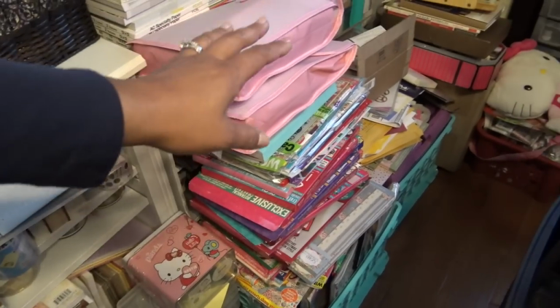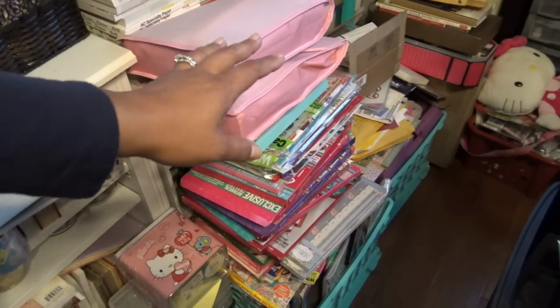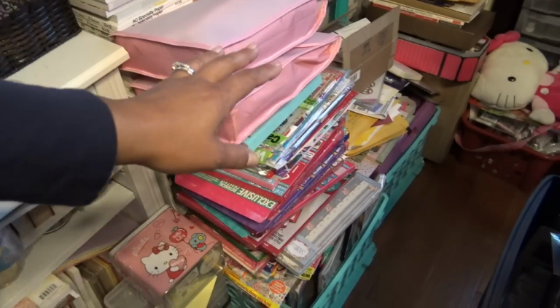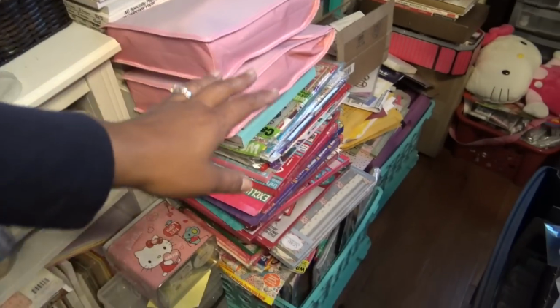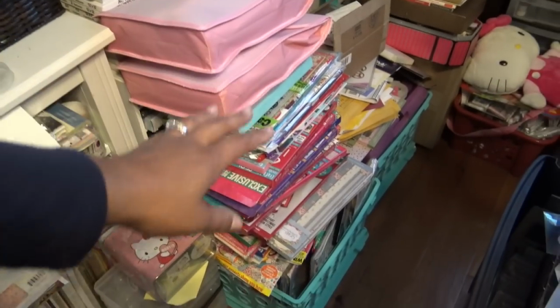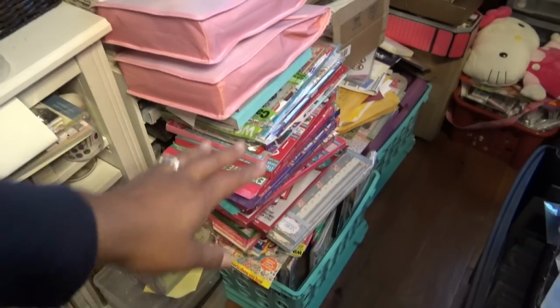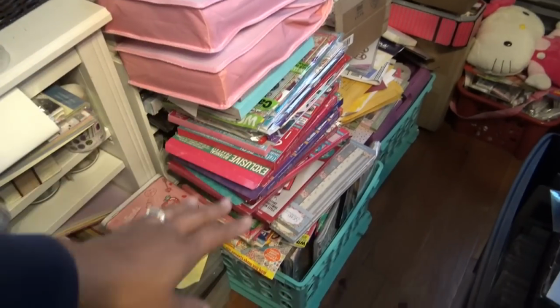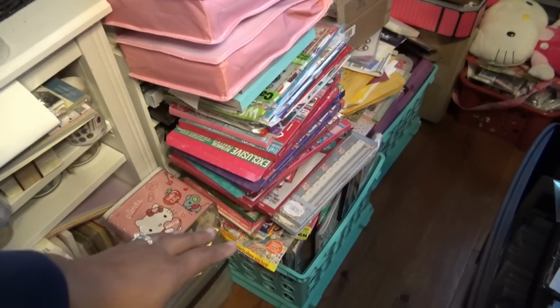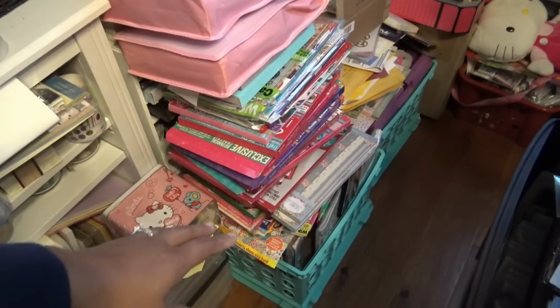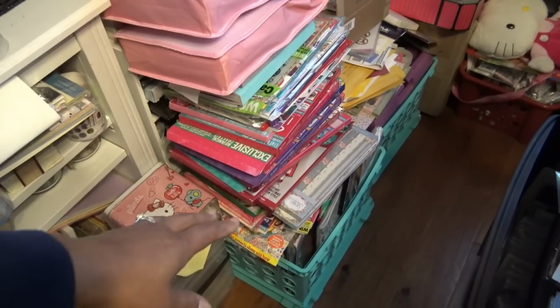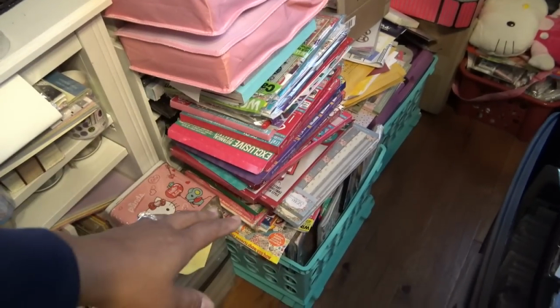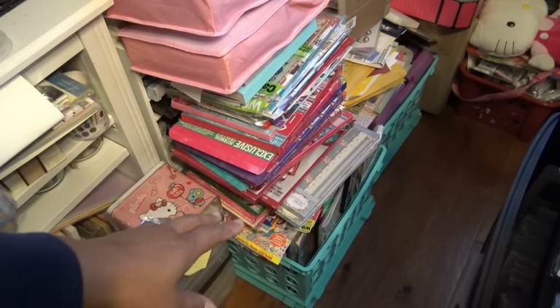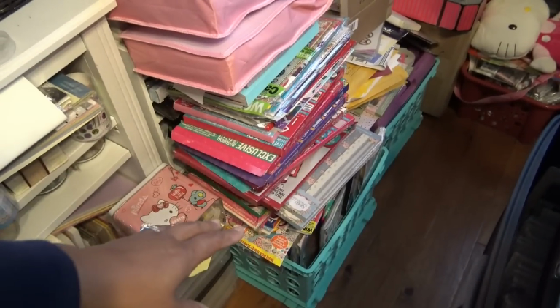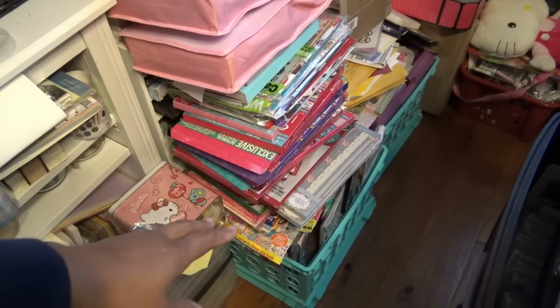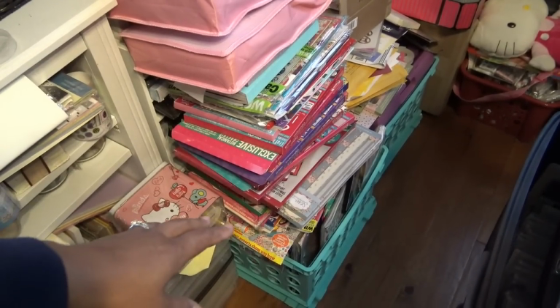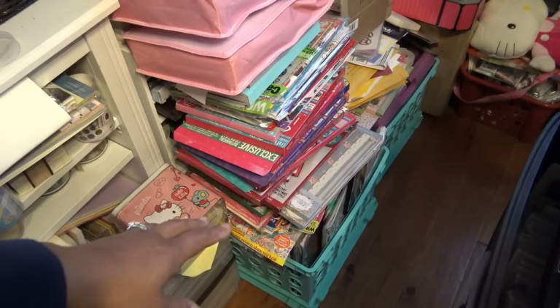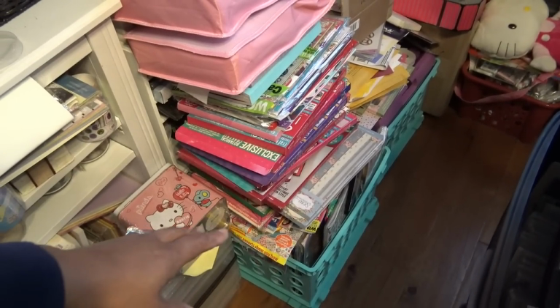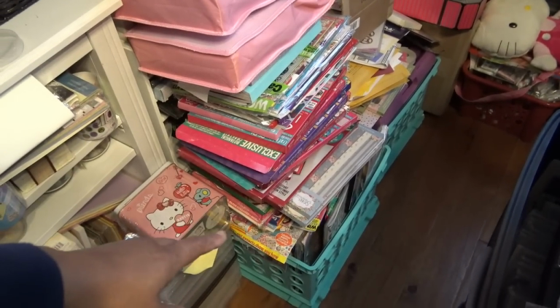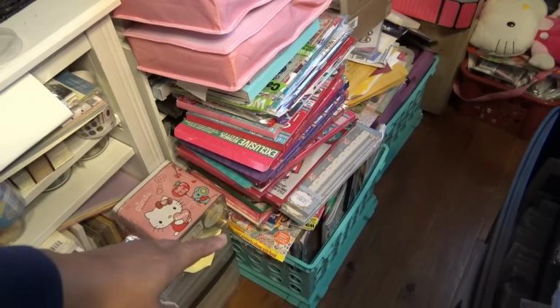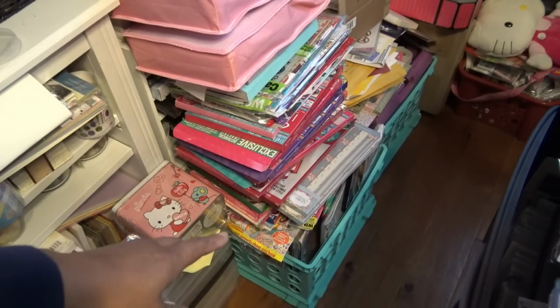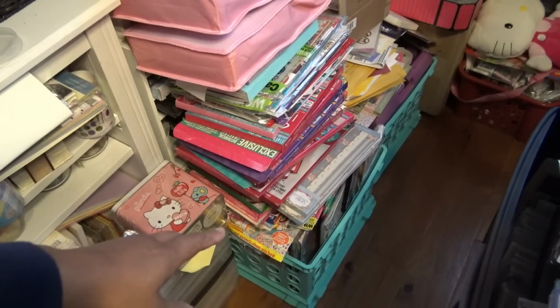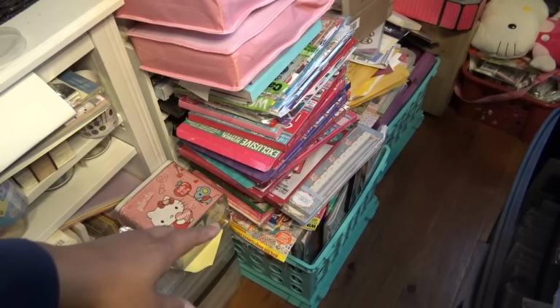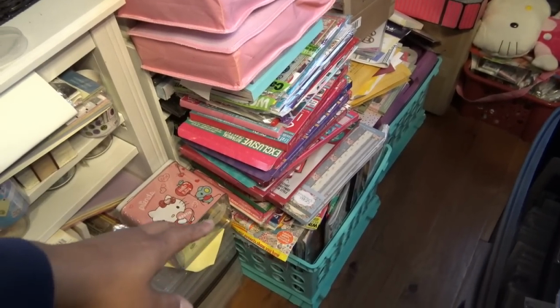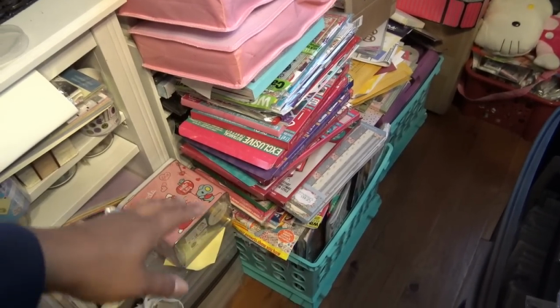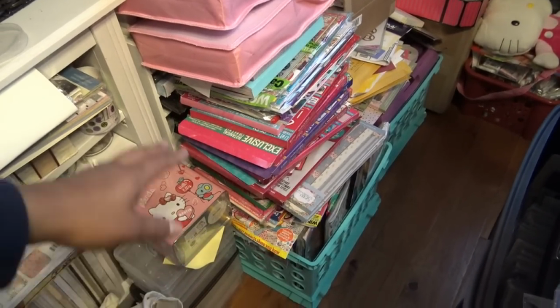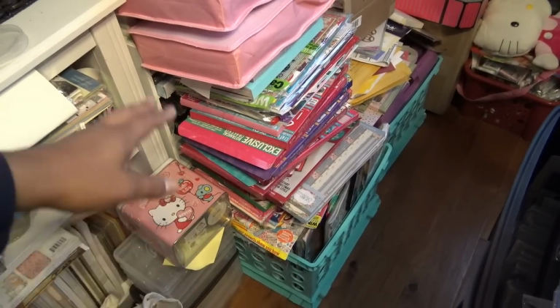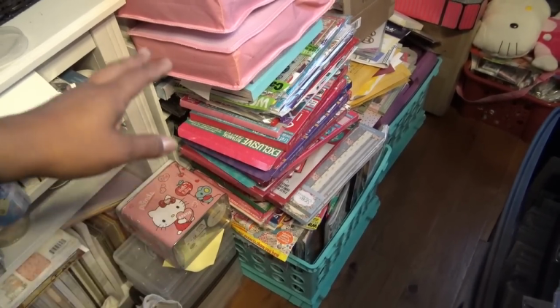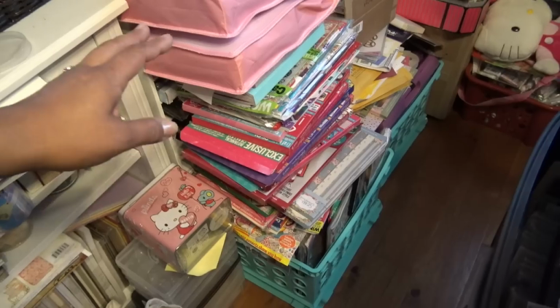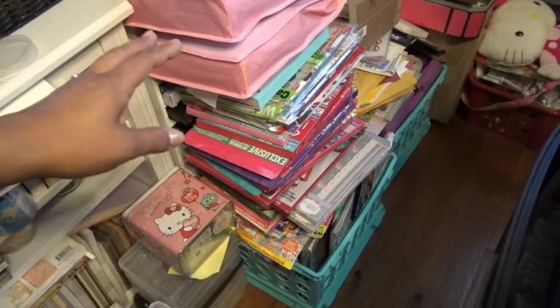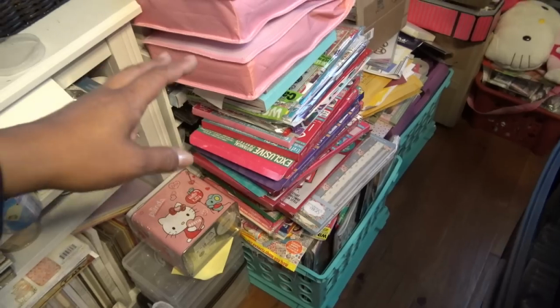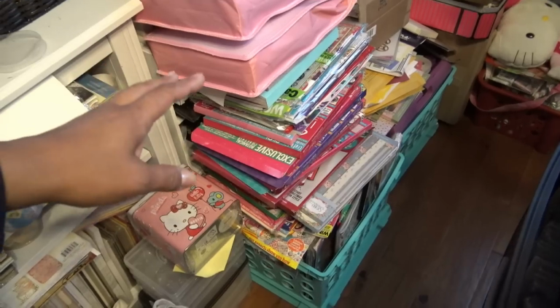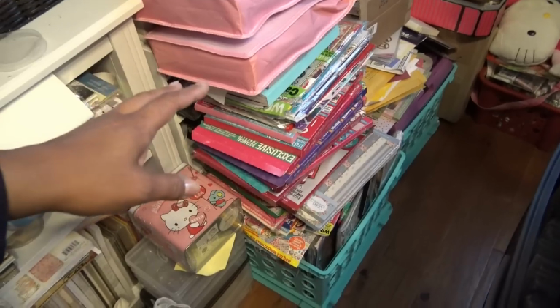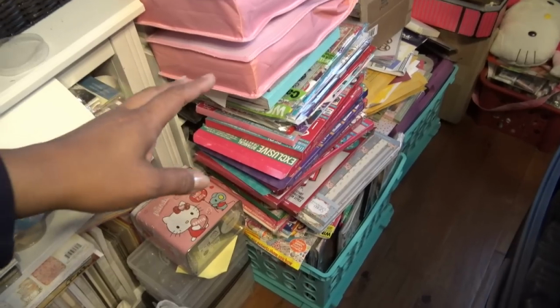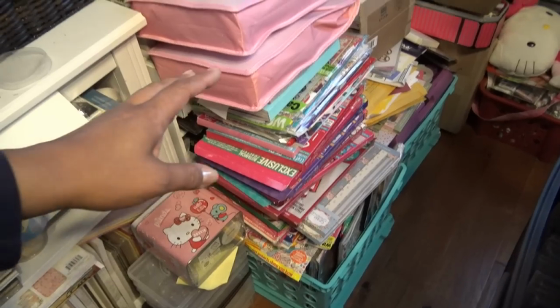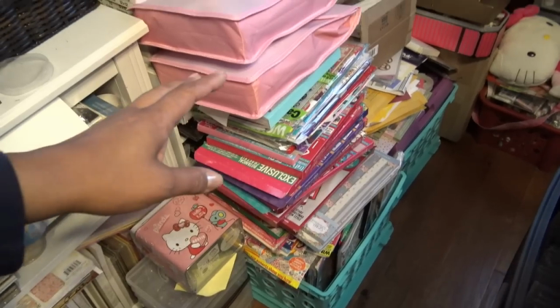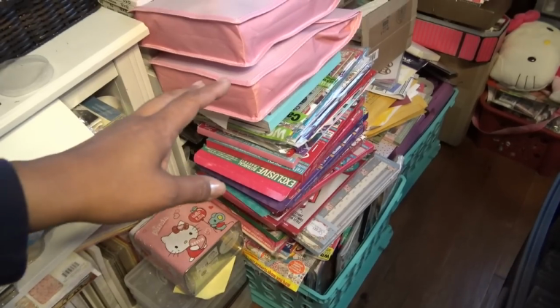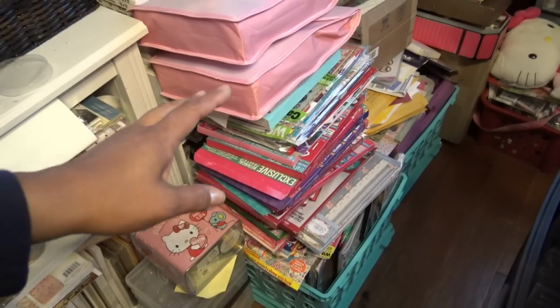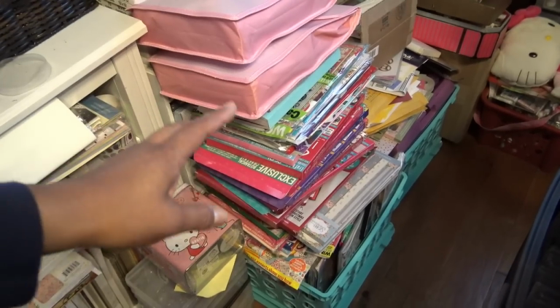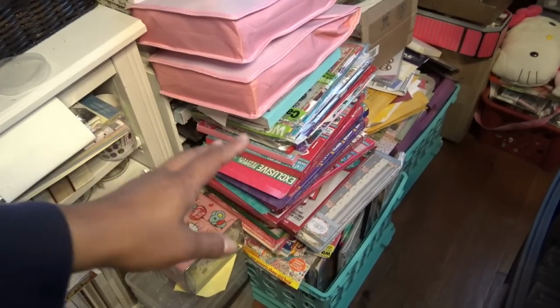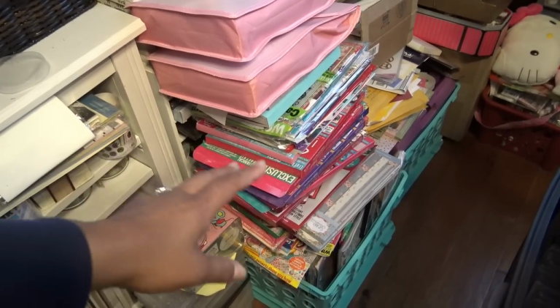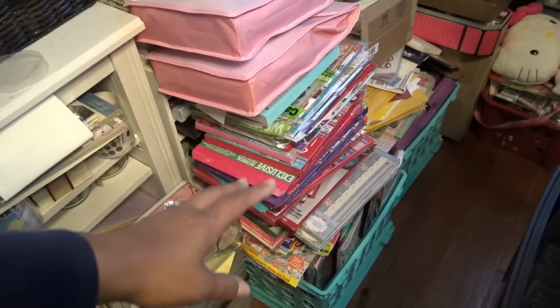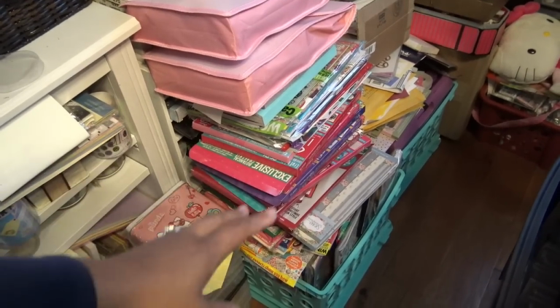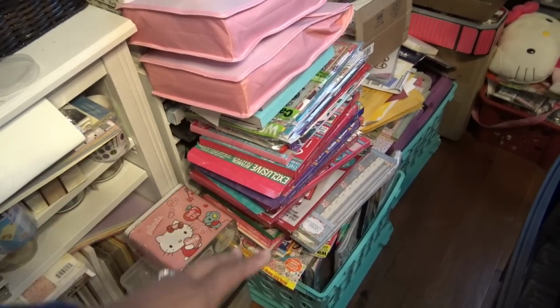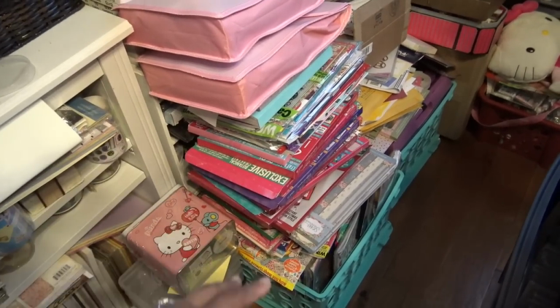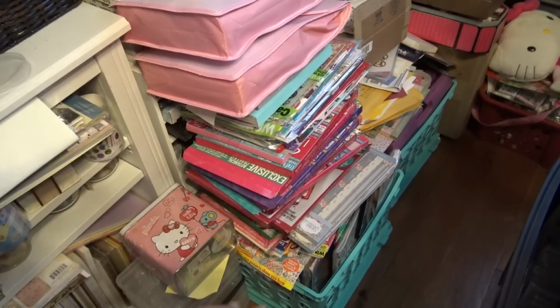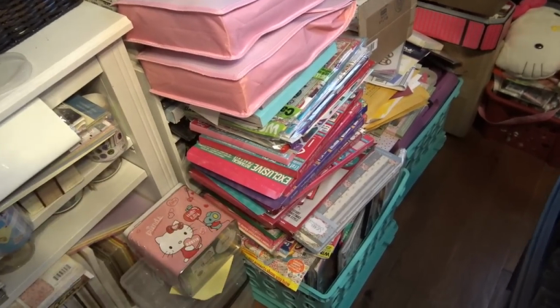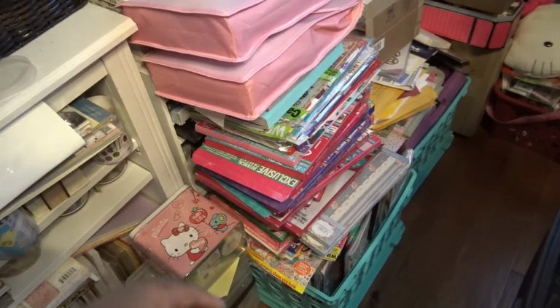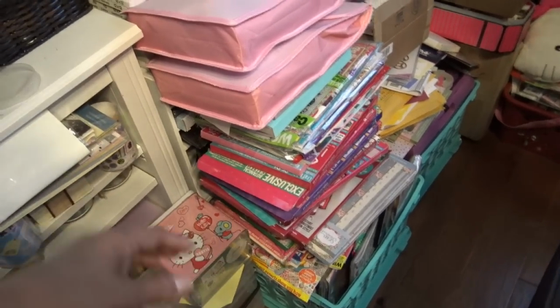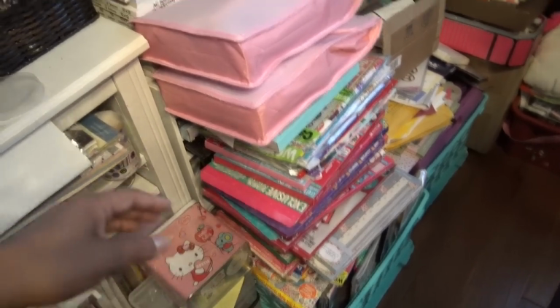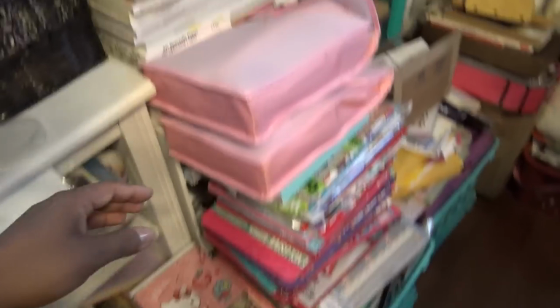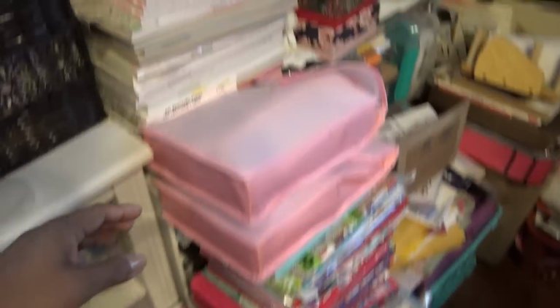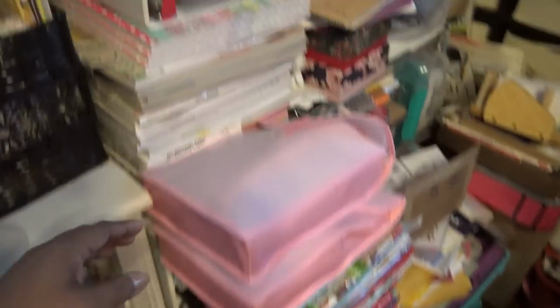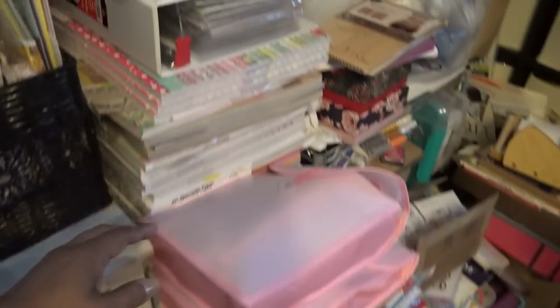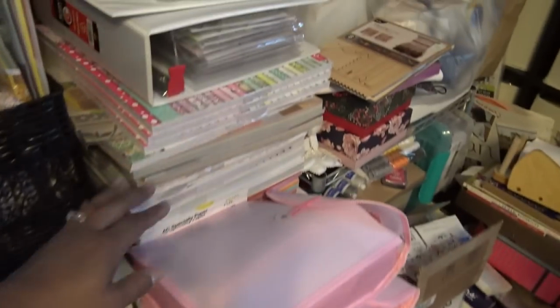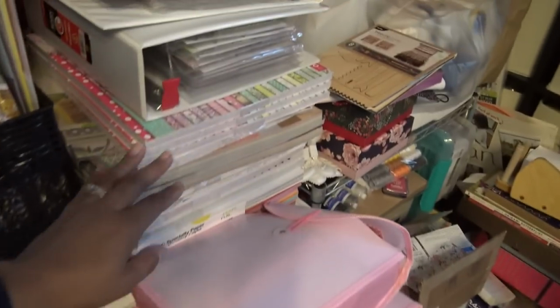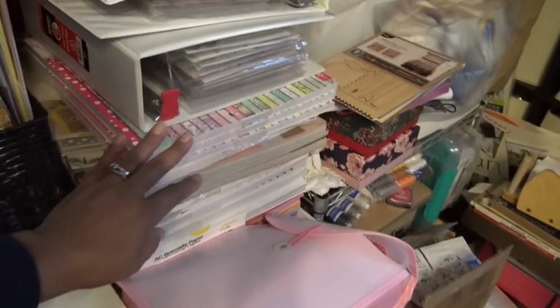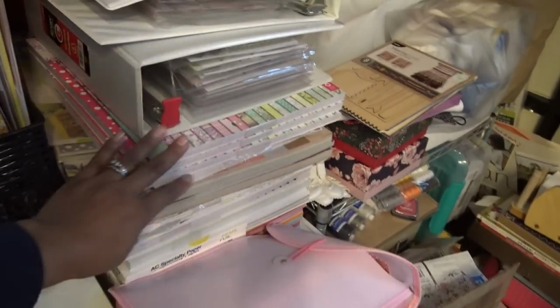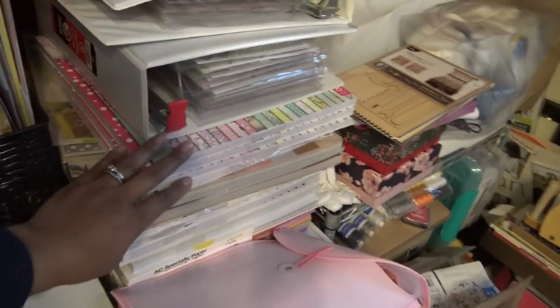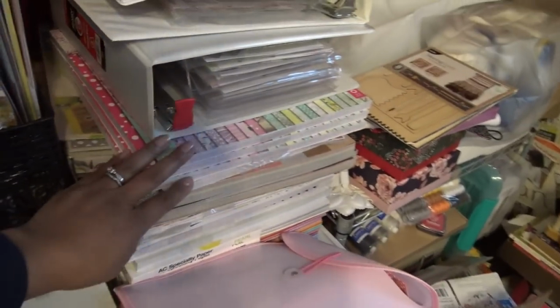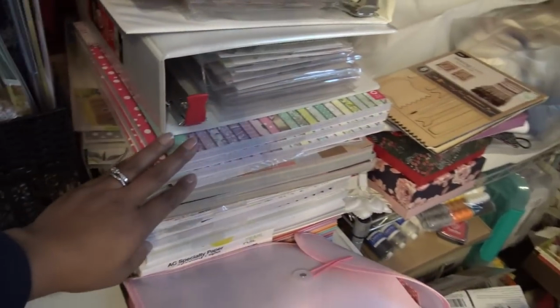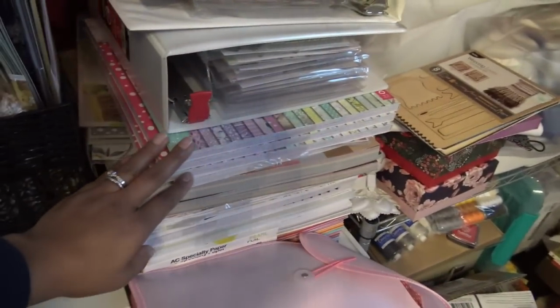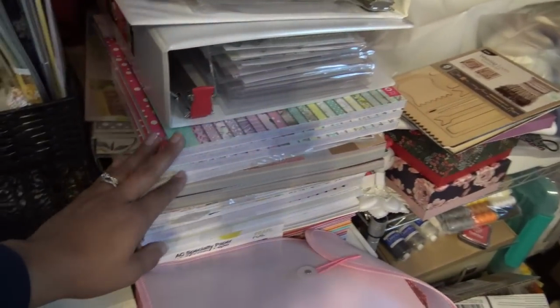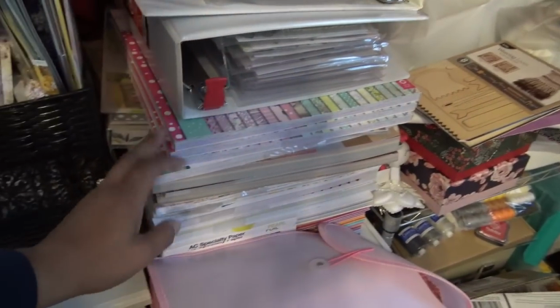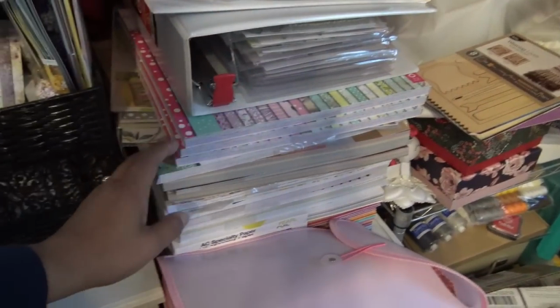Oh Lord — the leaning tower of, you know, magazines, magazines, magazines, magazines. All kinds of cardstock.